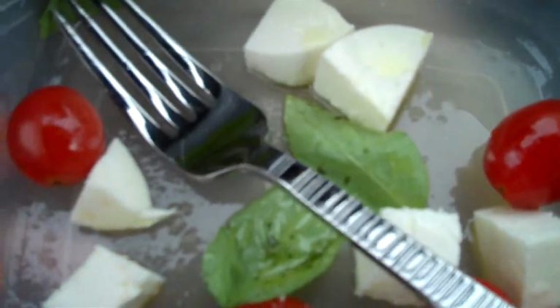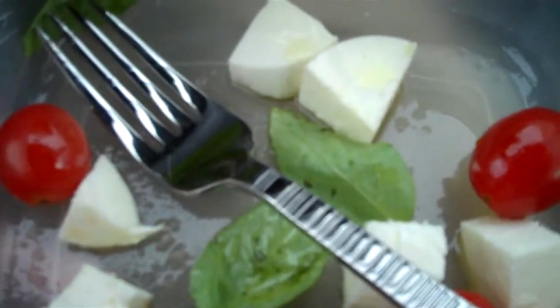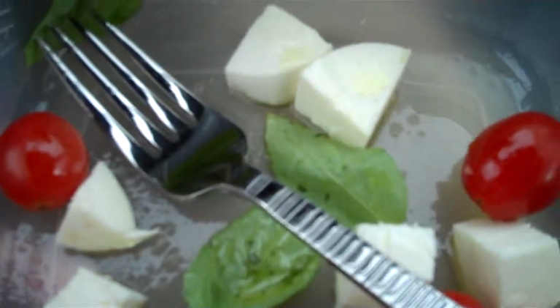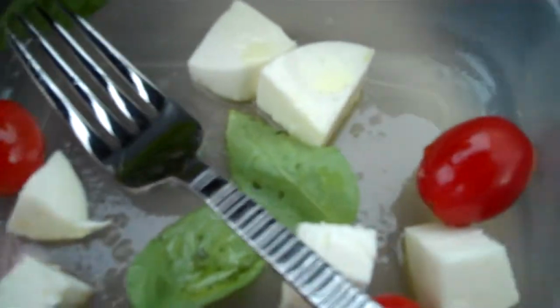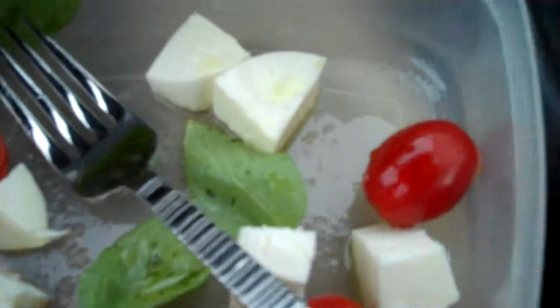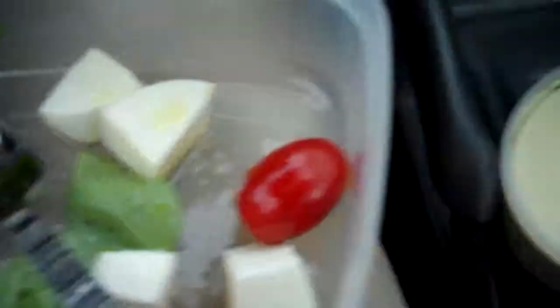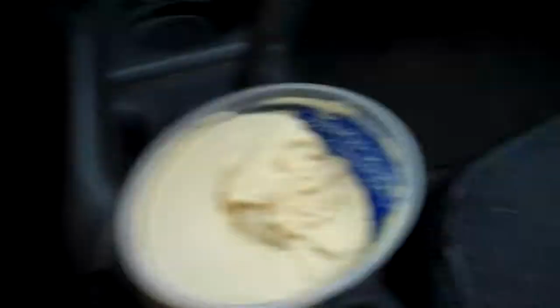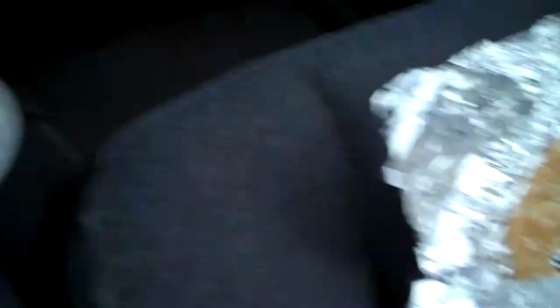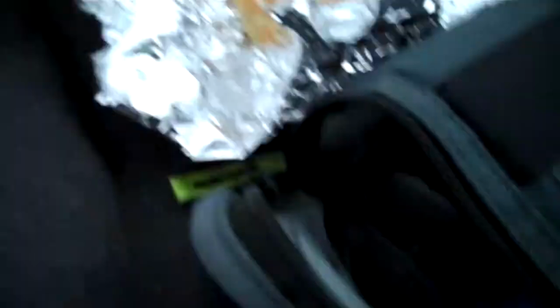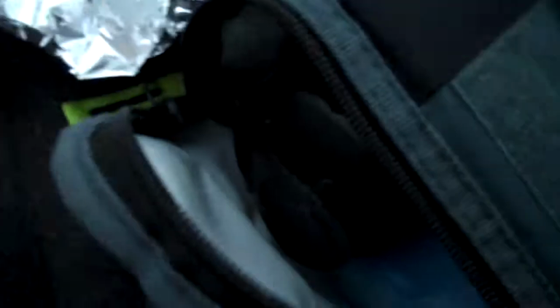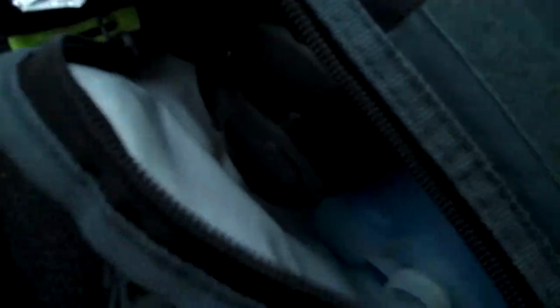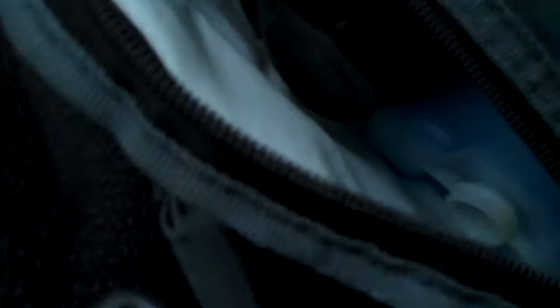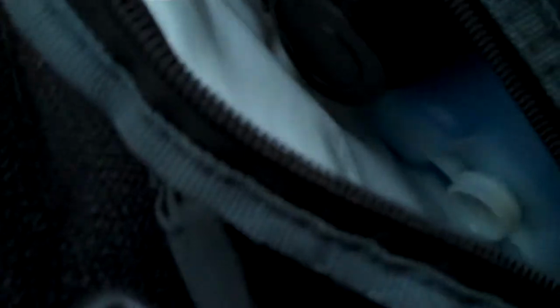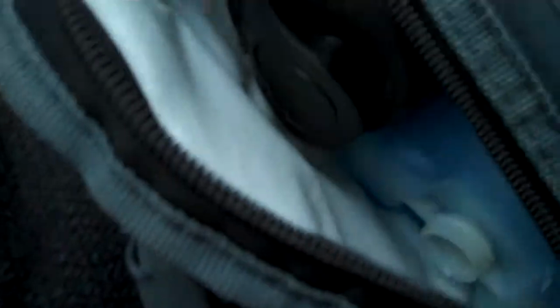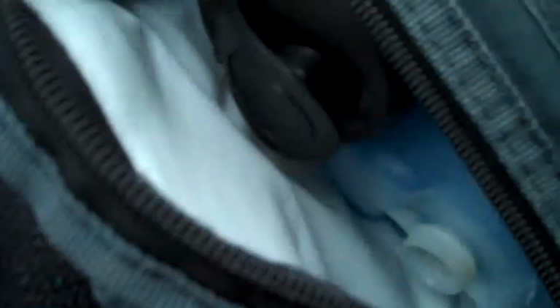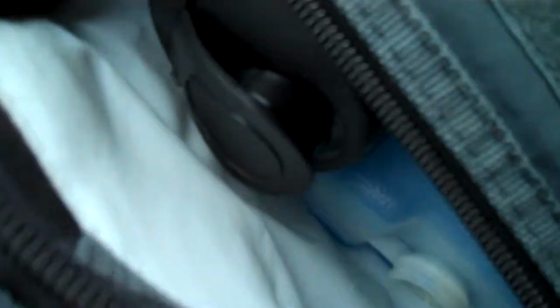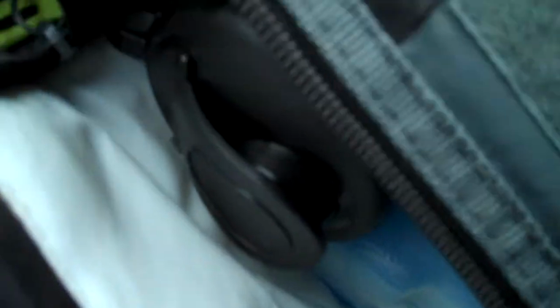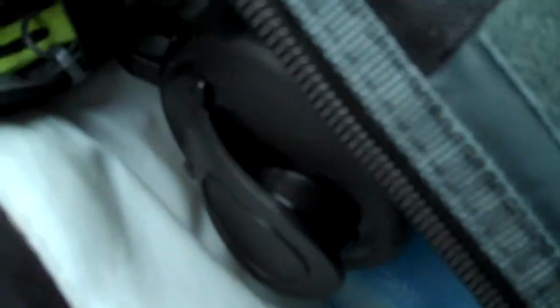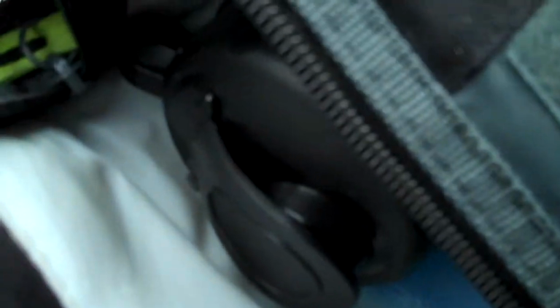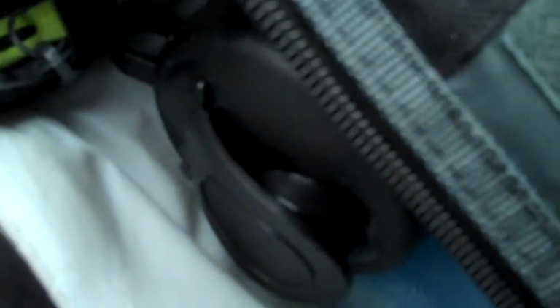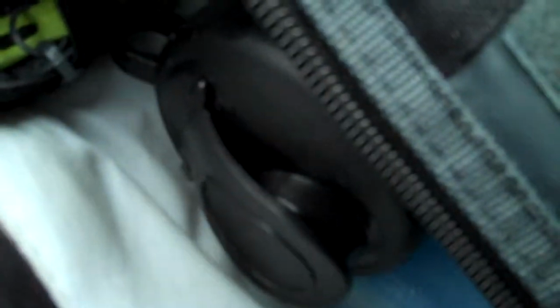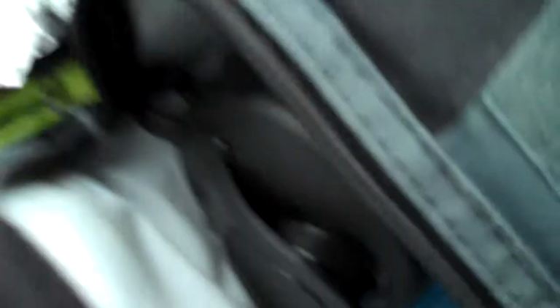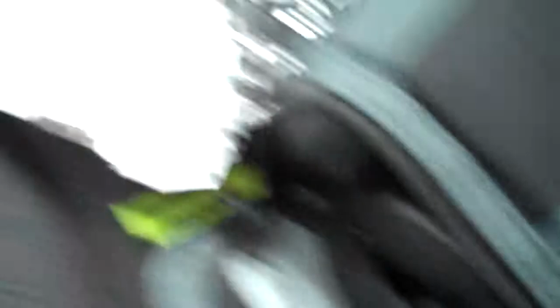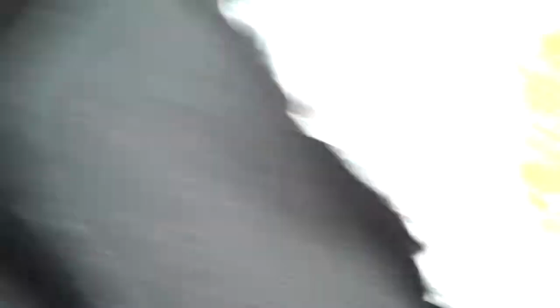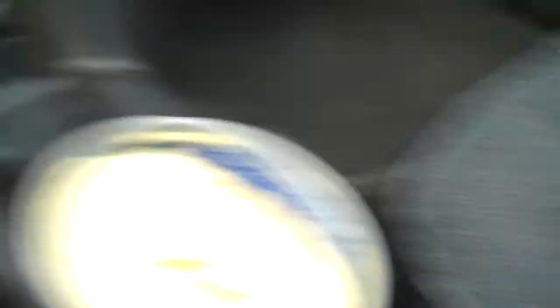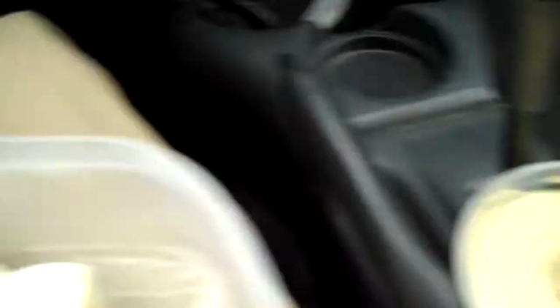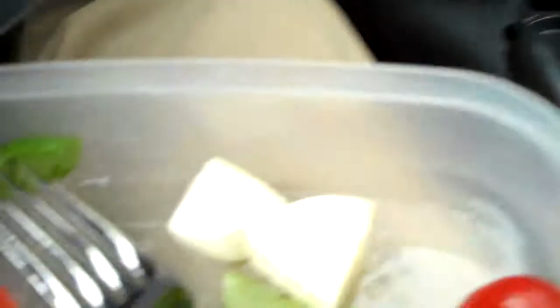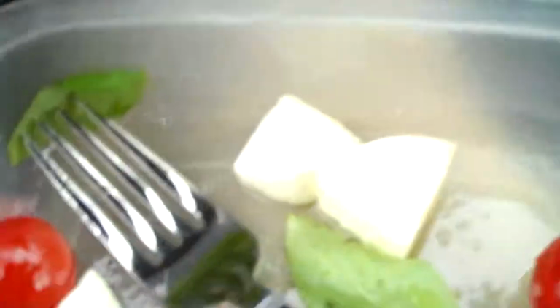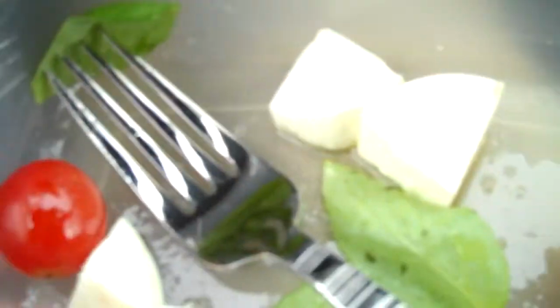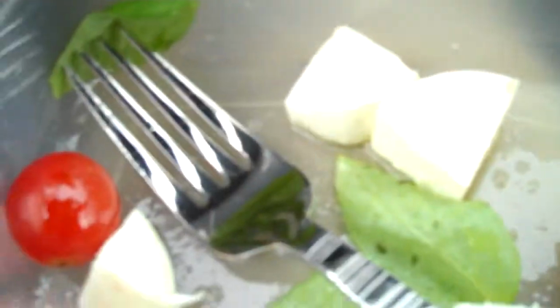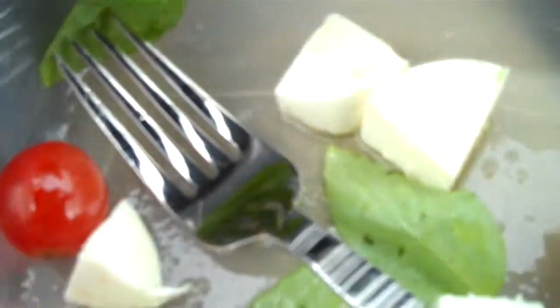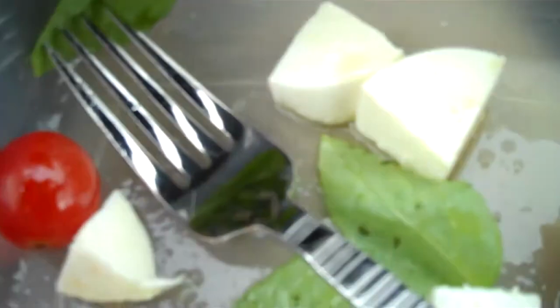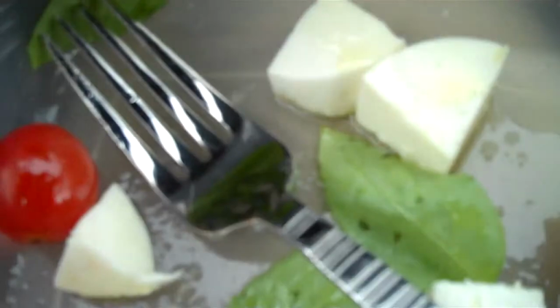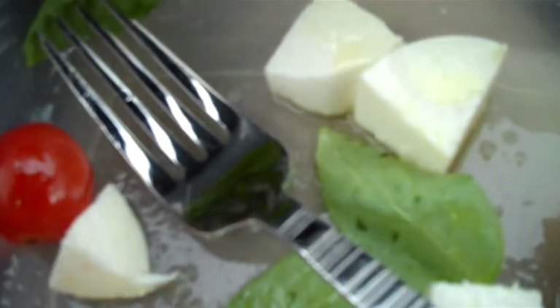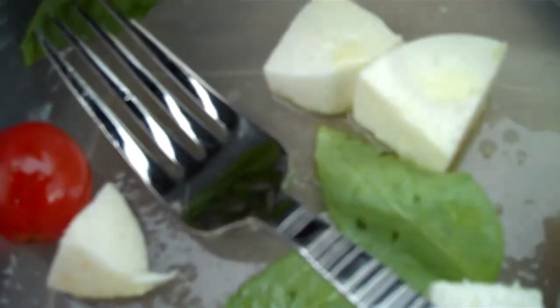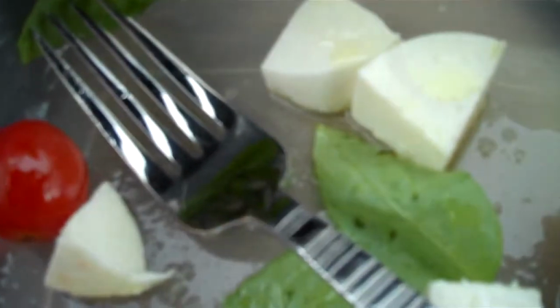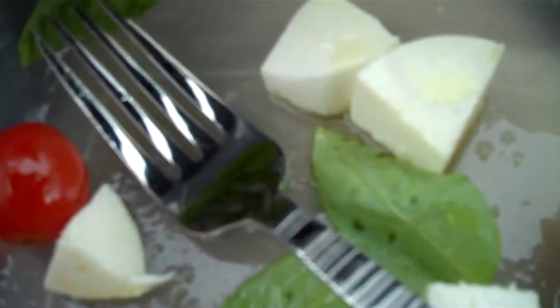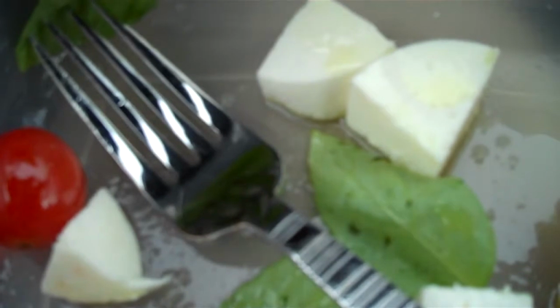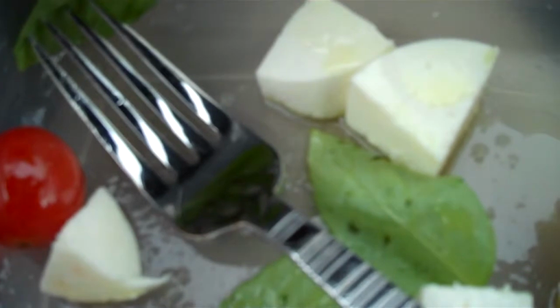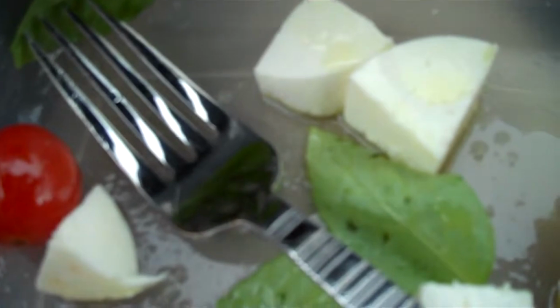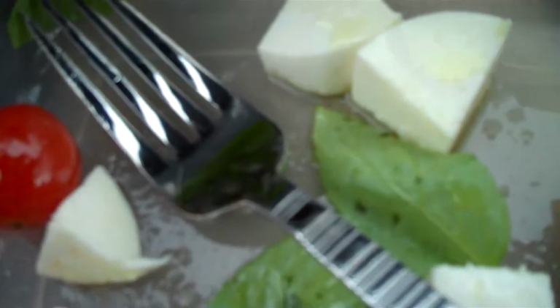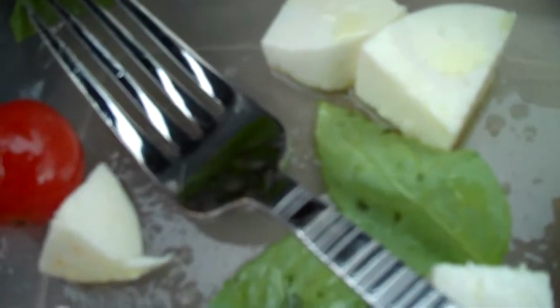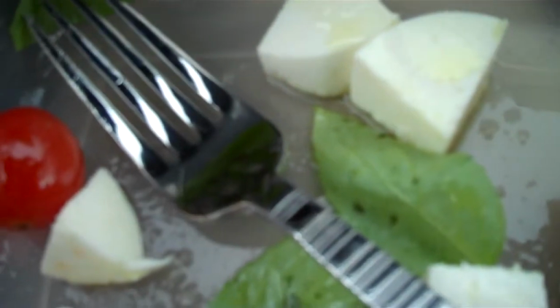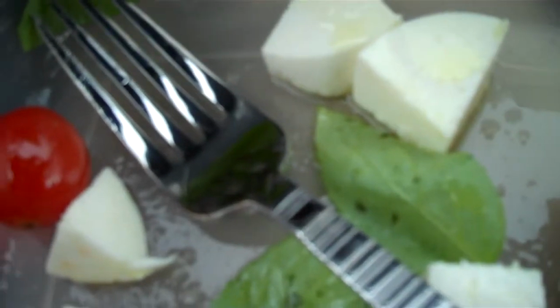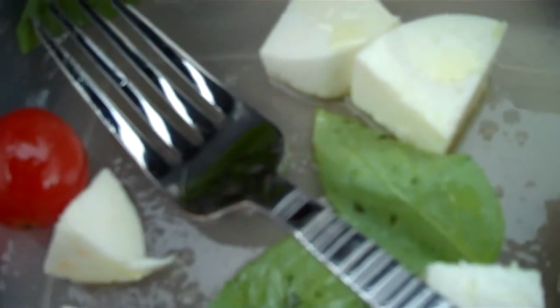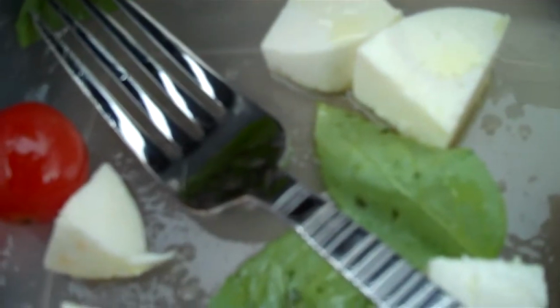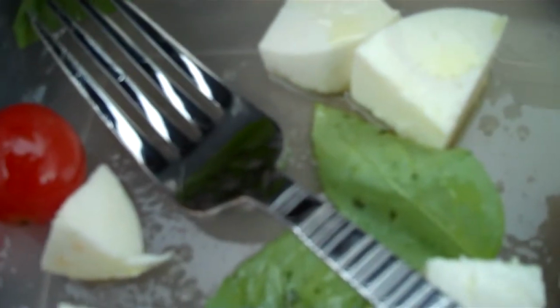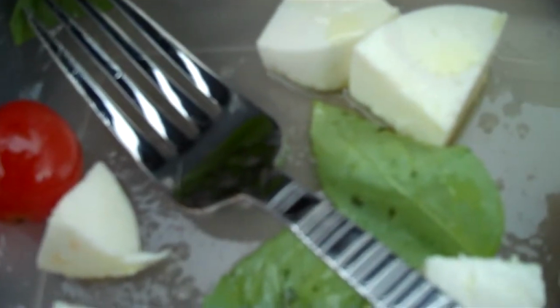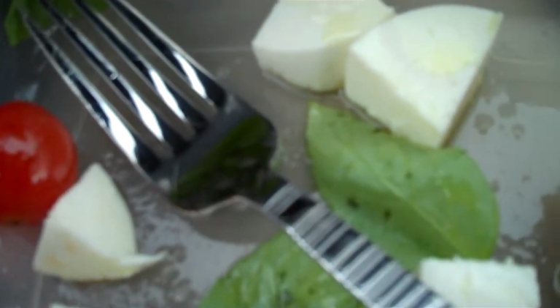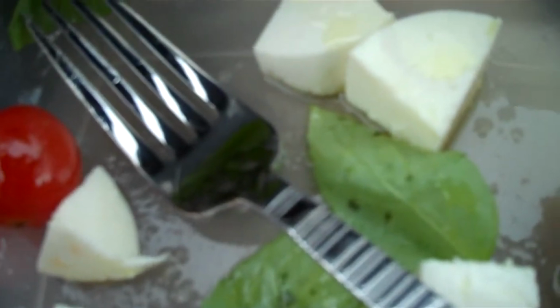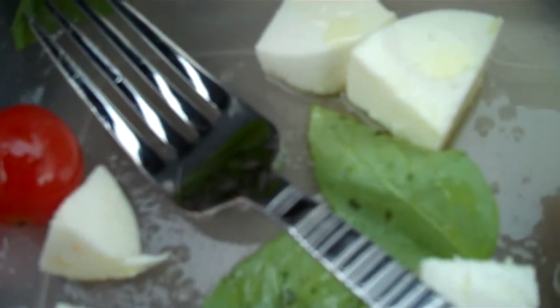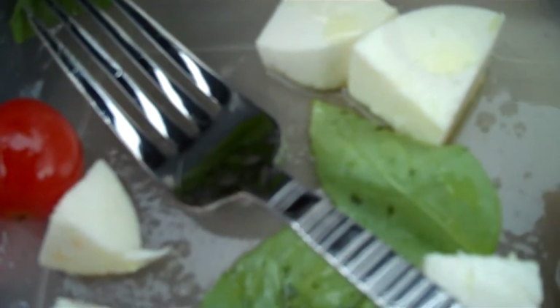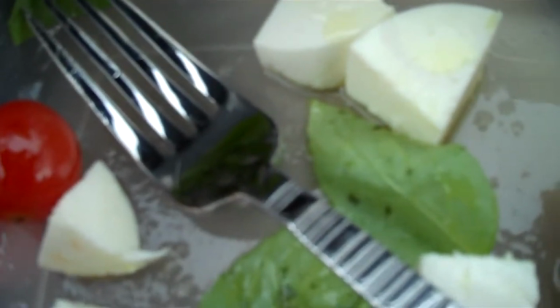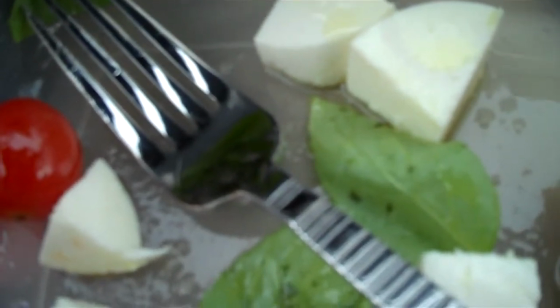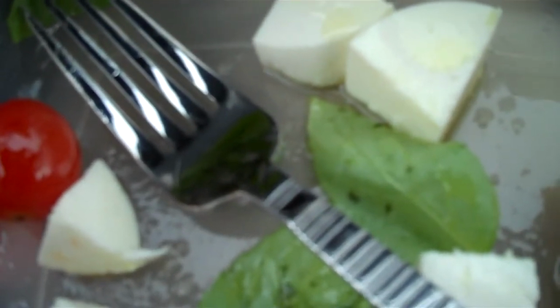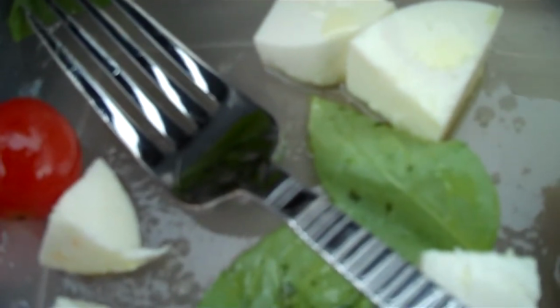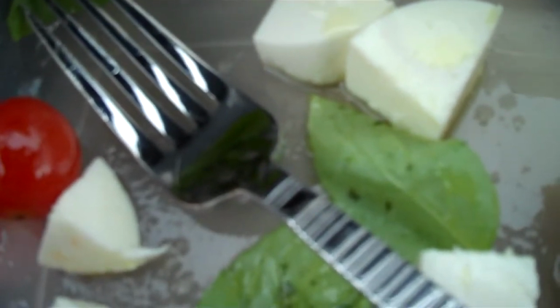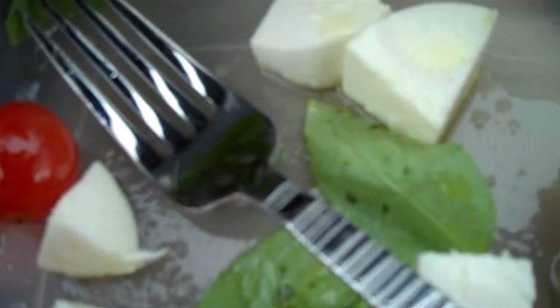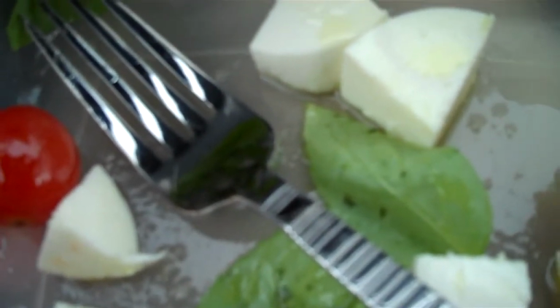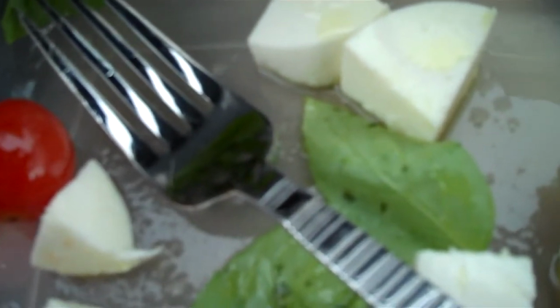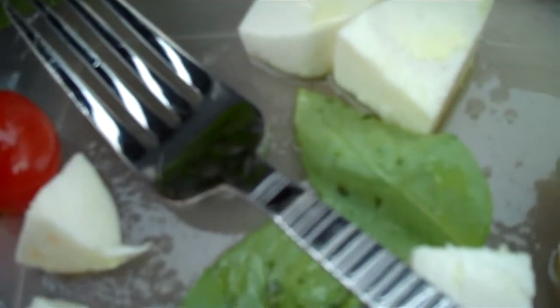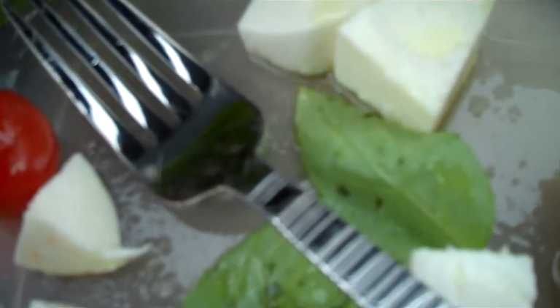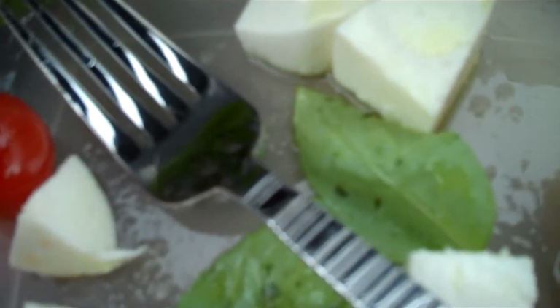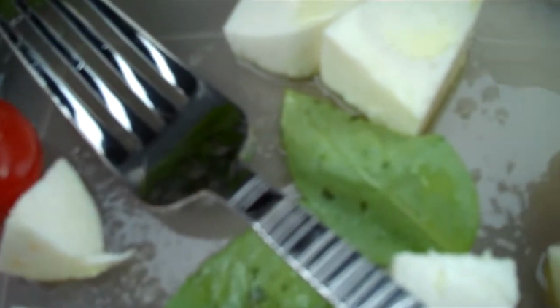And for my drink, which is in there, it's a little citrus green tea, which is by Lipton.